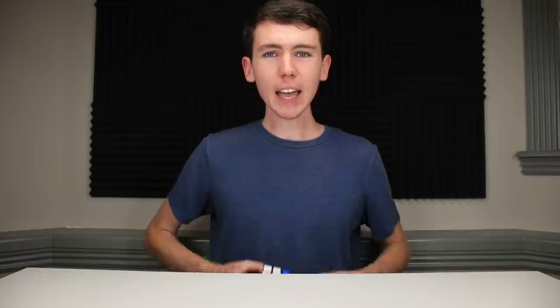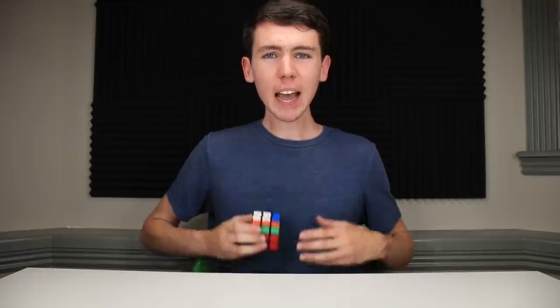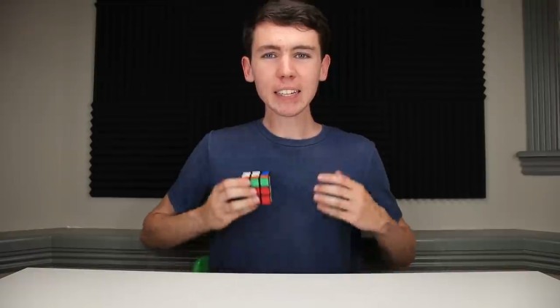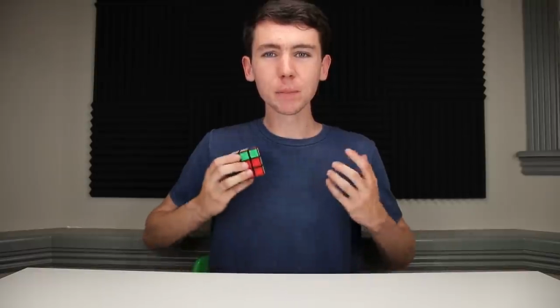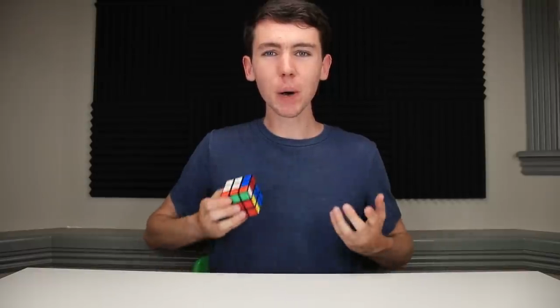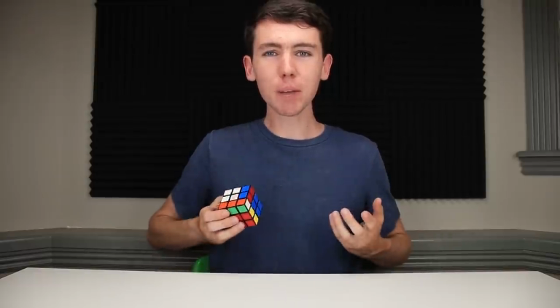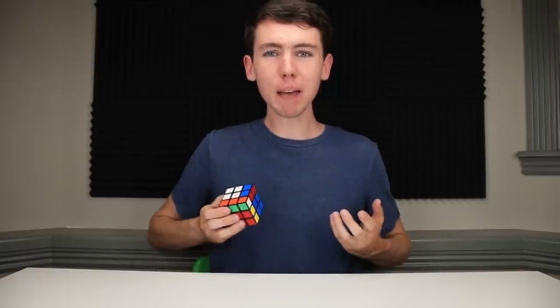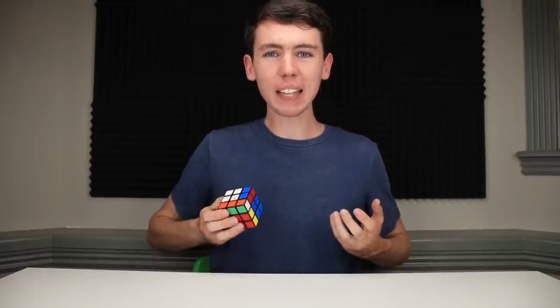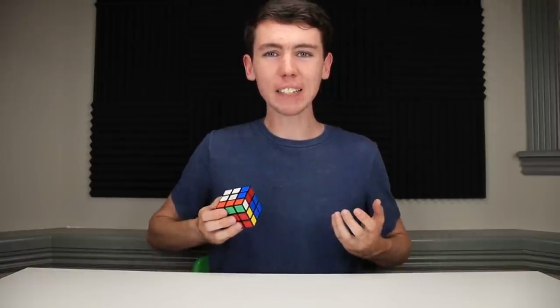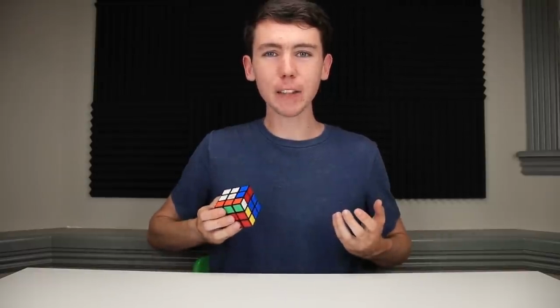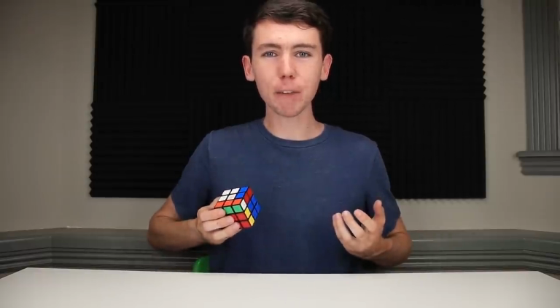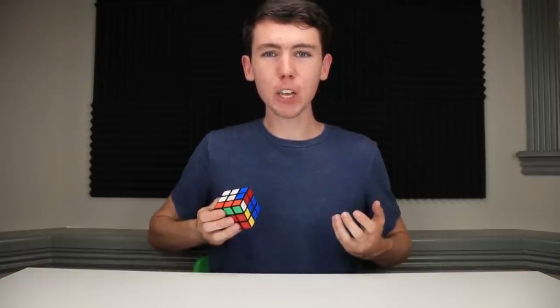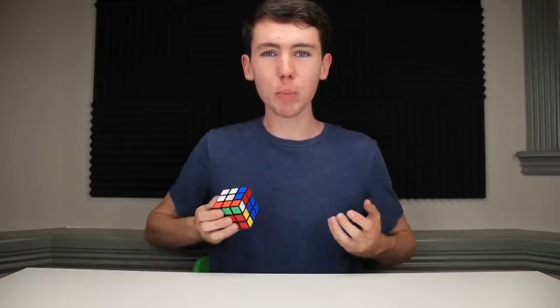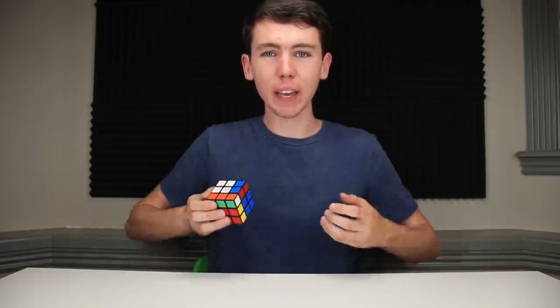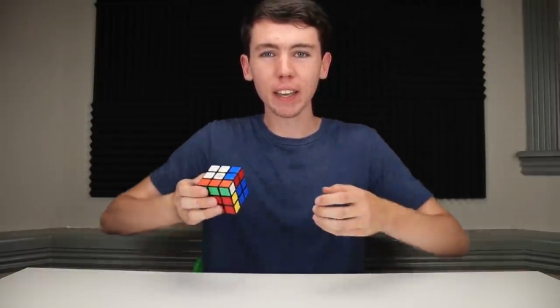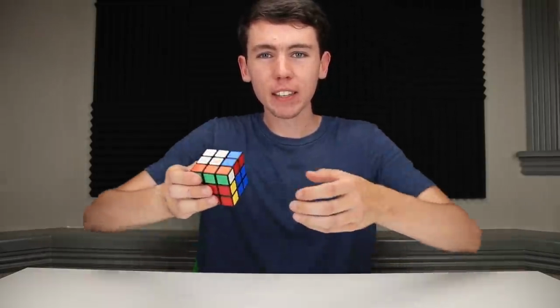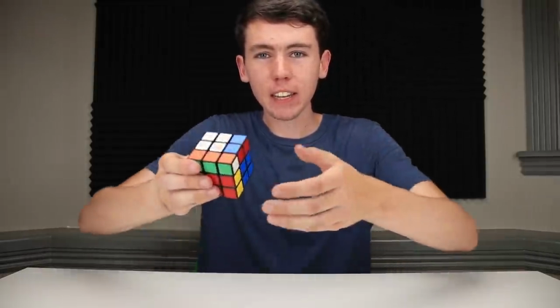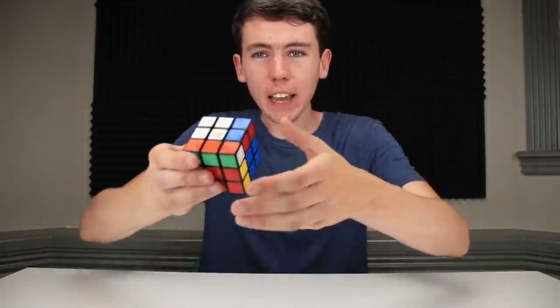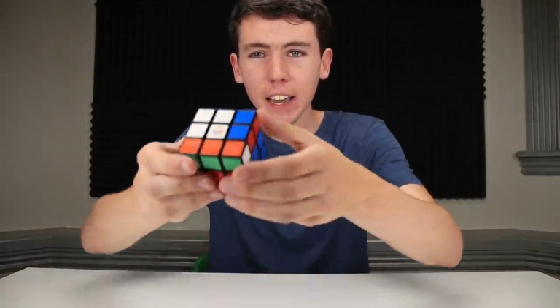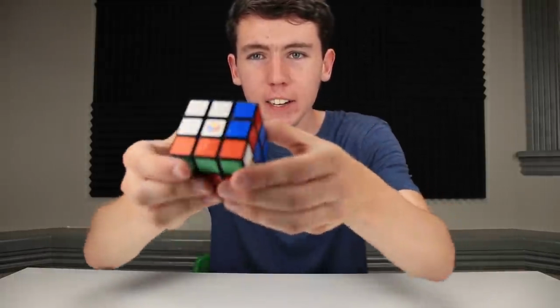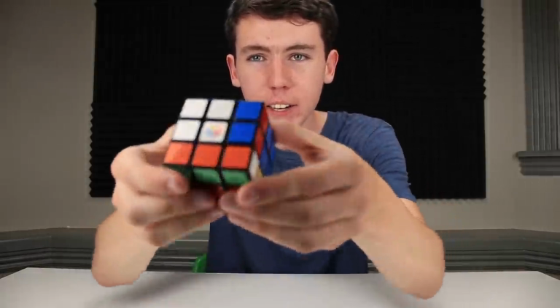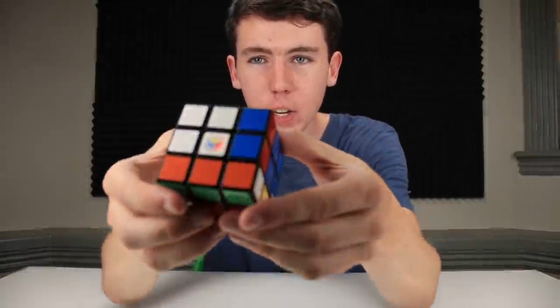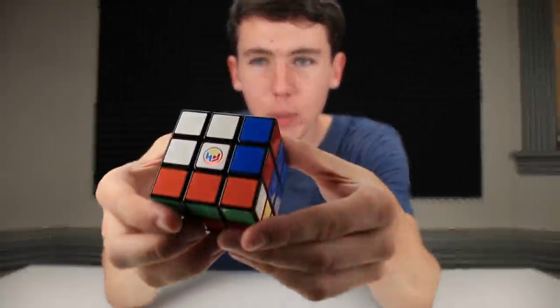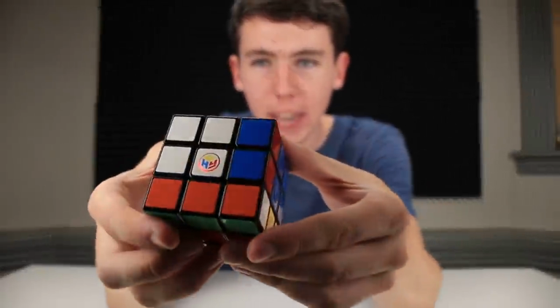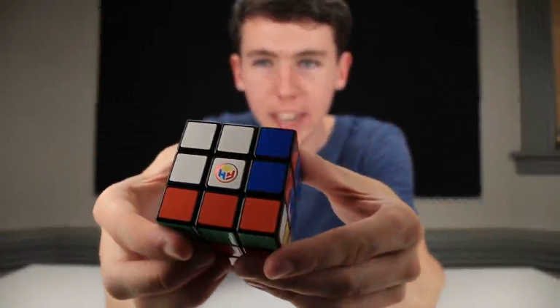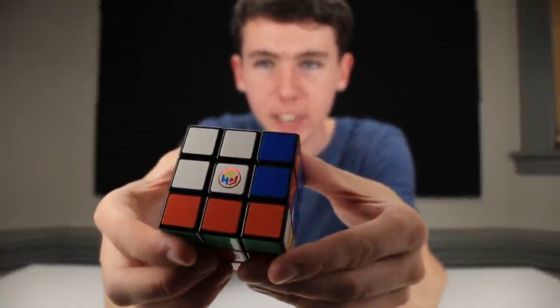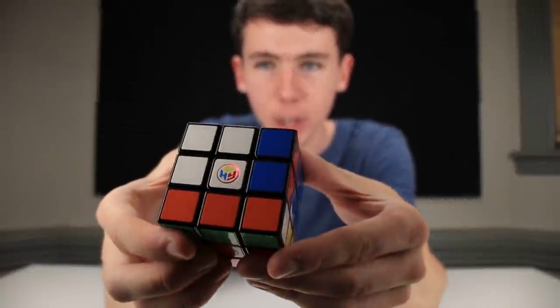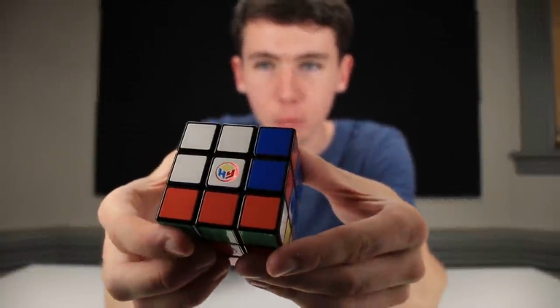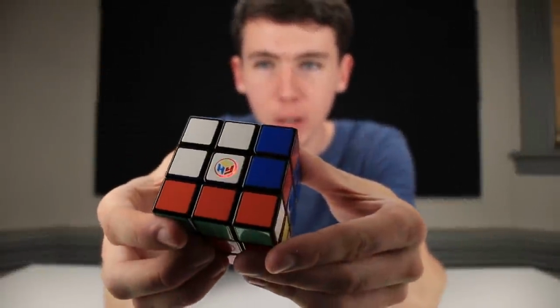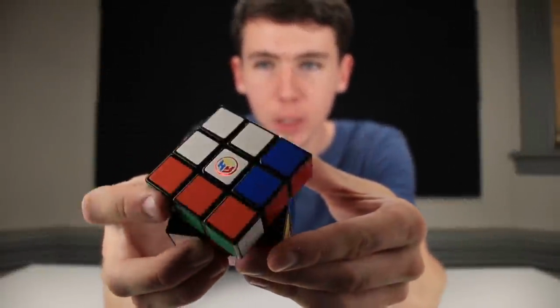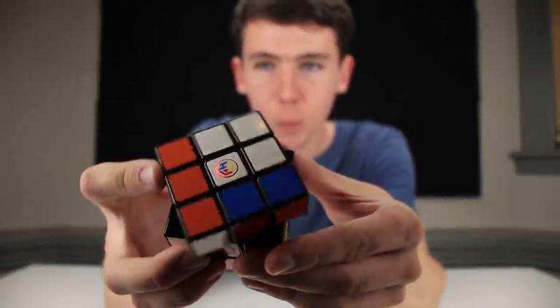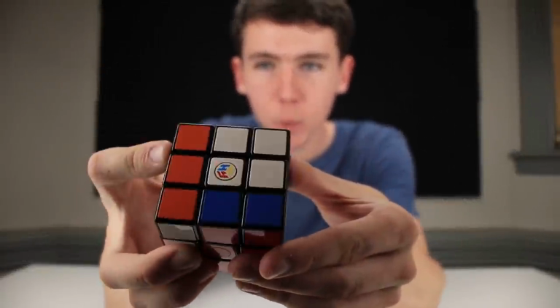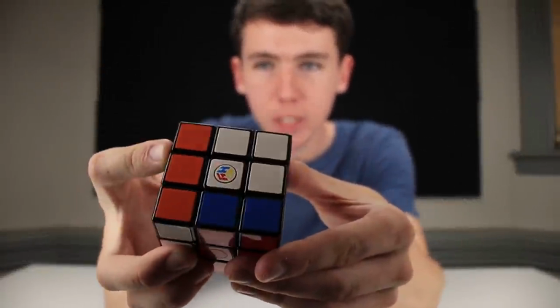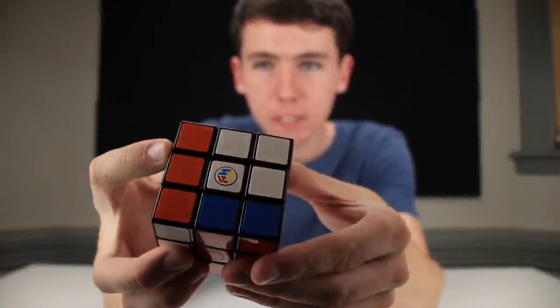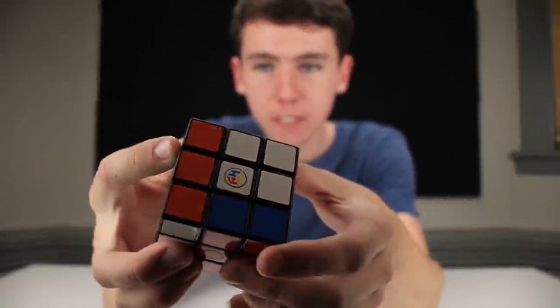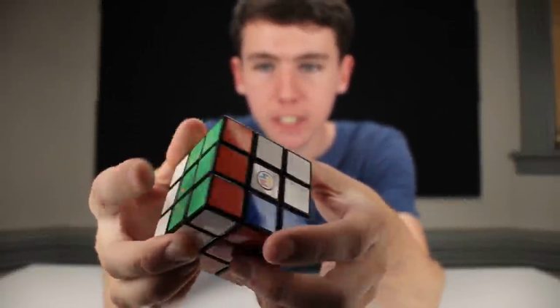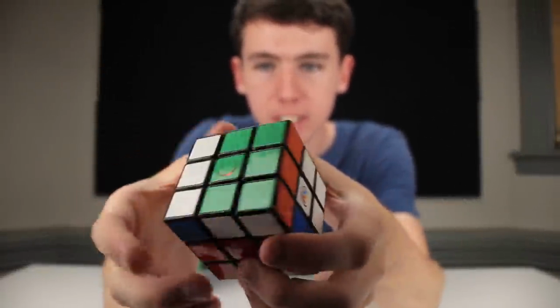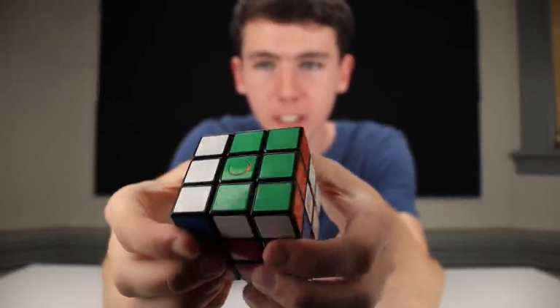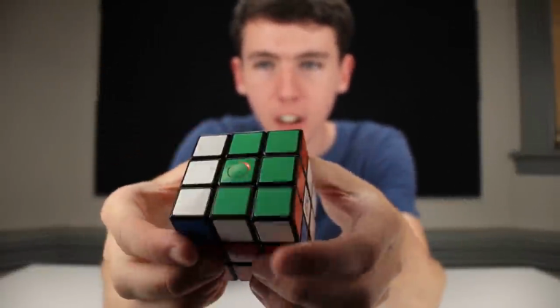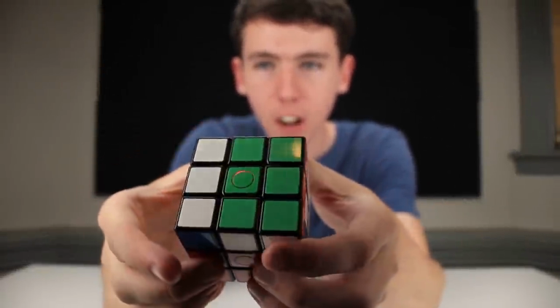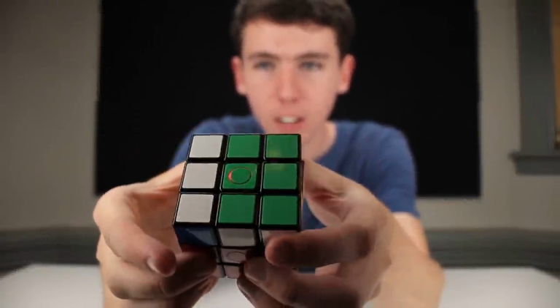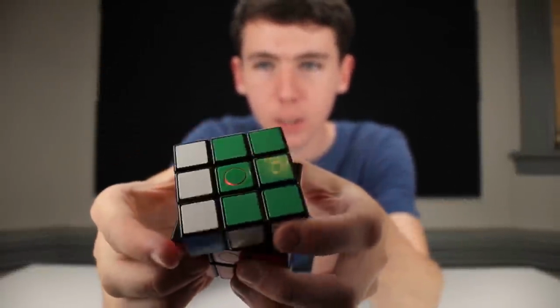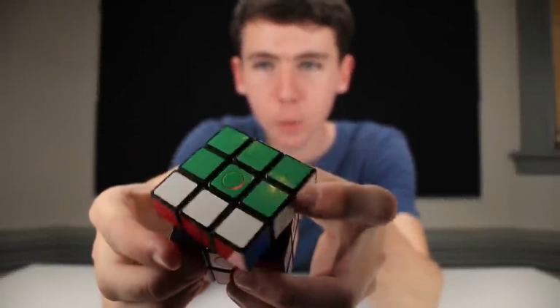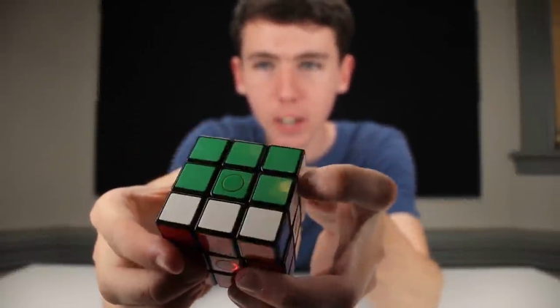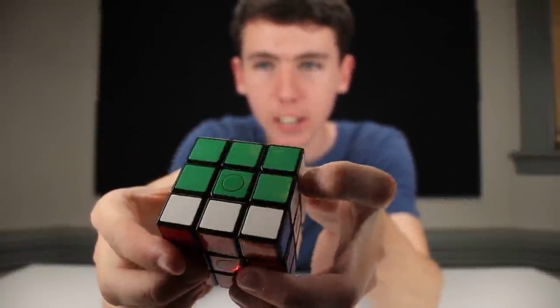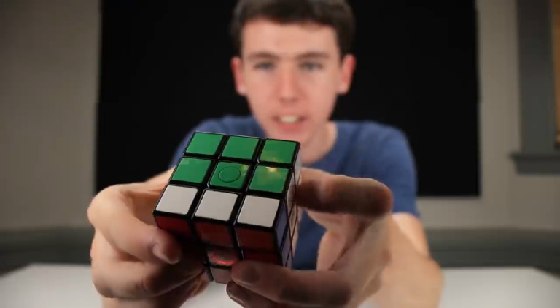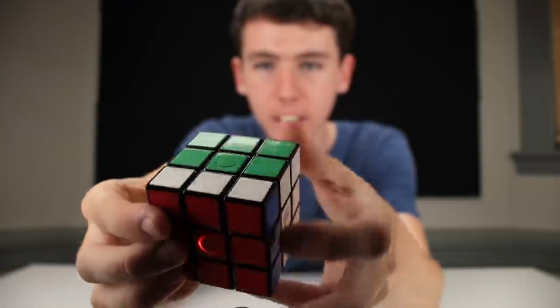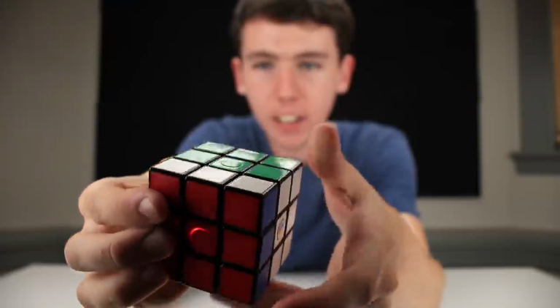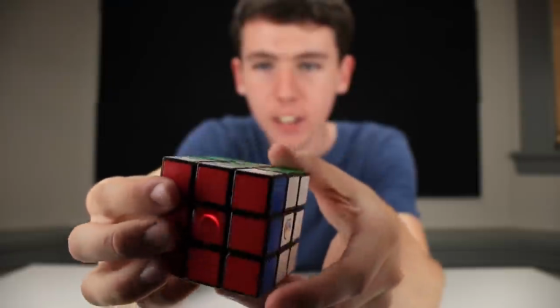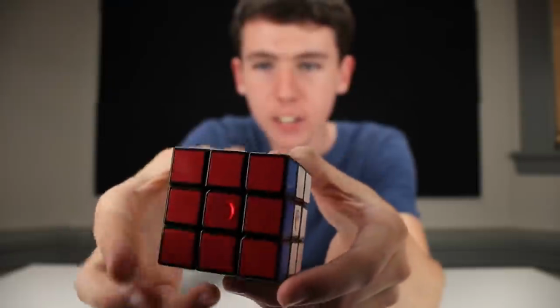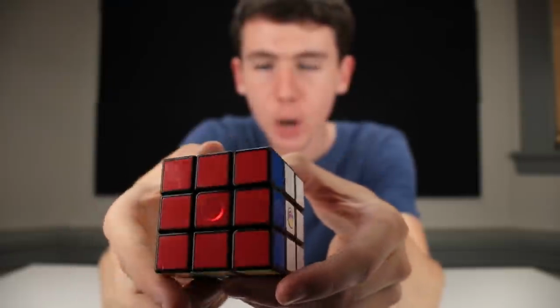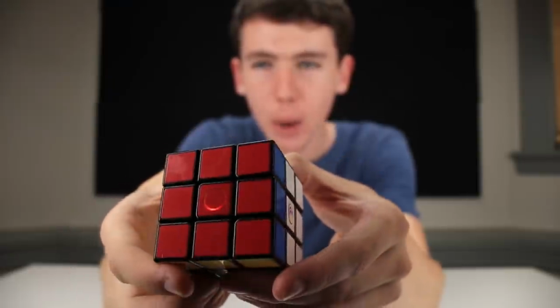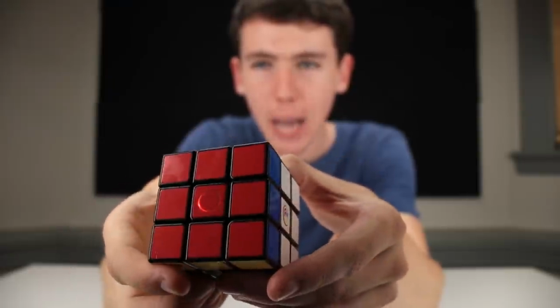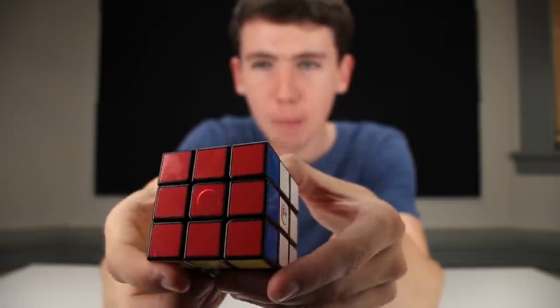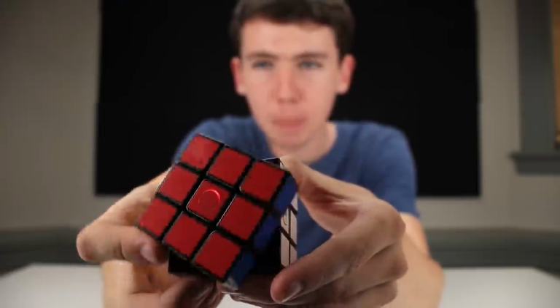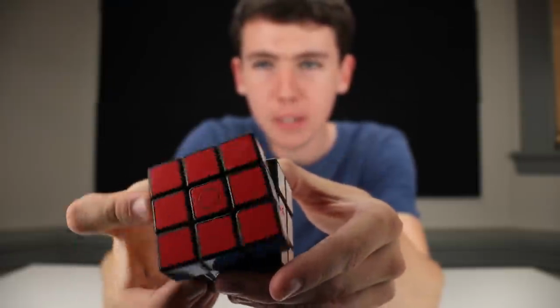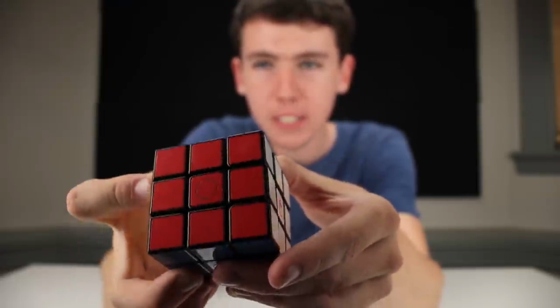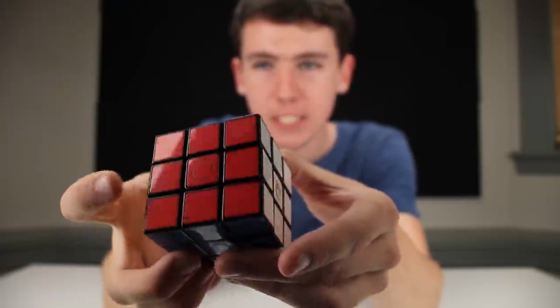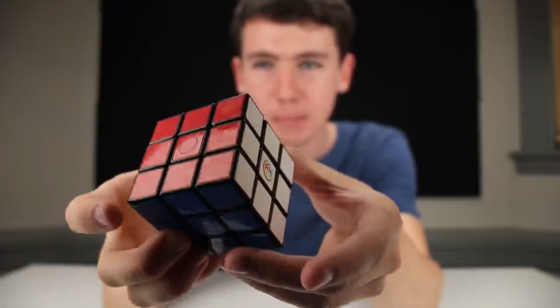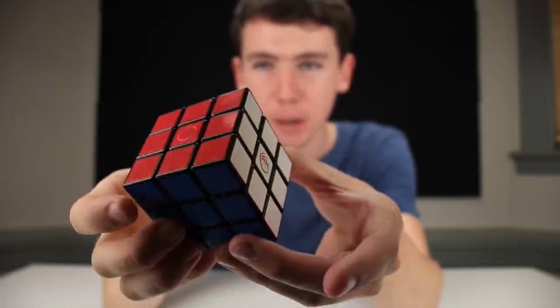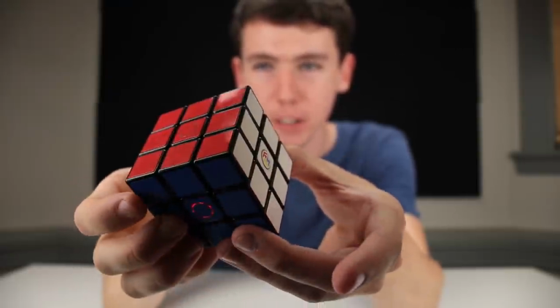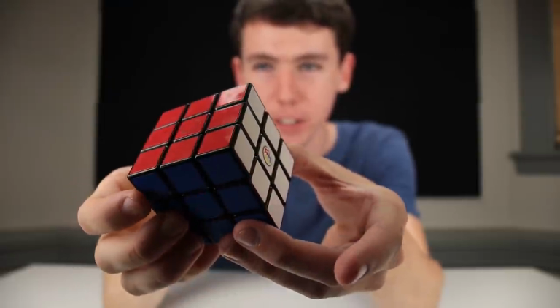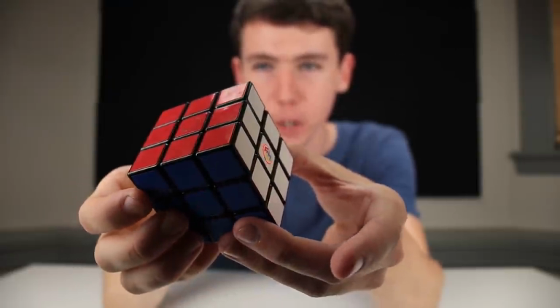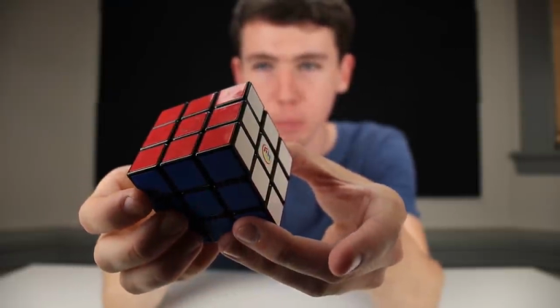Hey guys and welcome back to Z3 Cubing. Today I'm going to show you the HeyCube, the world's first all-in-one, no-app SmartCube.